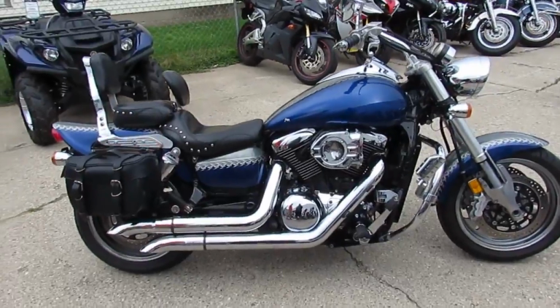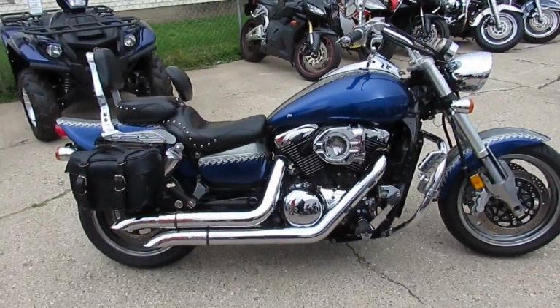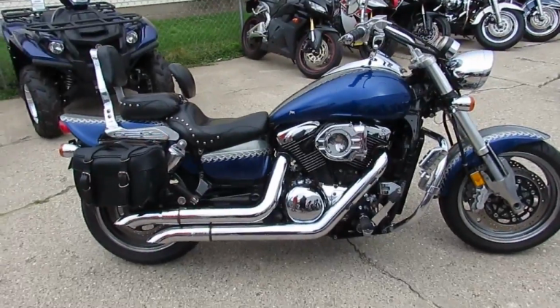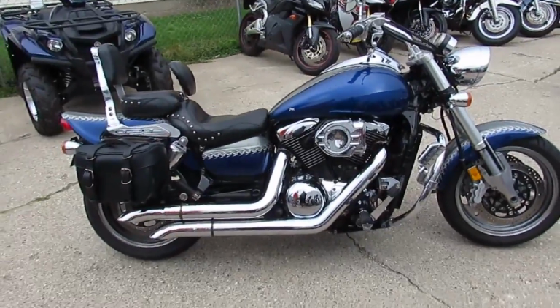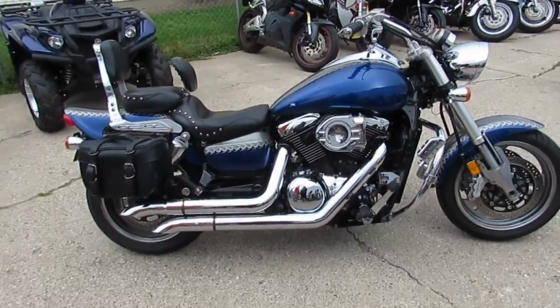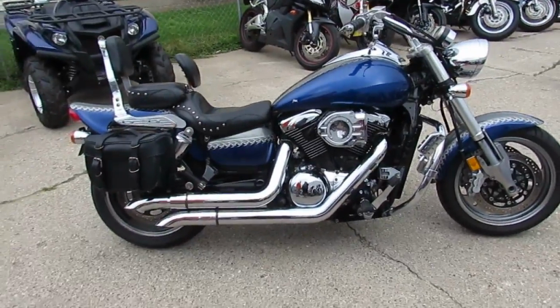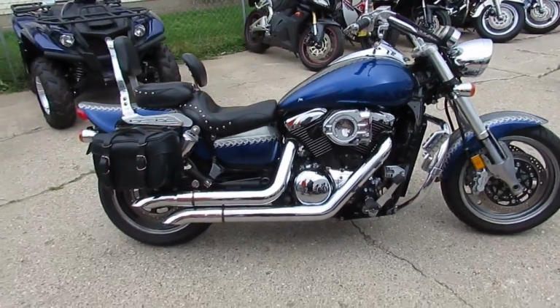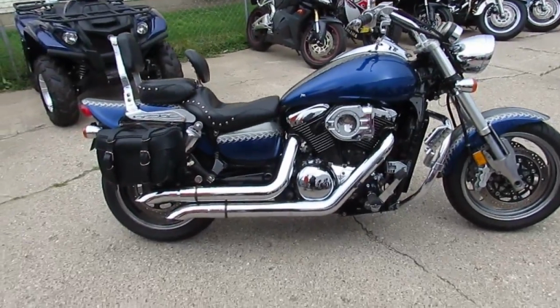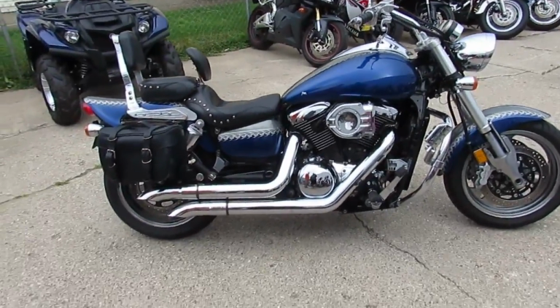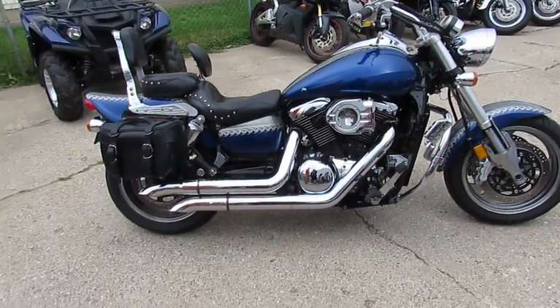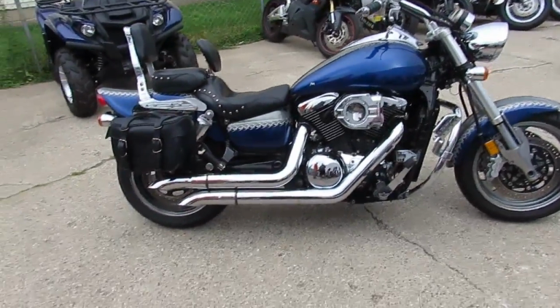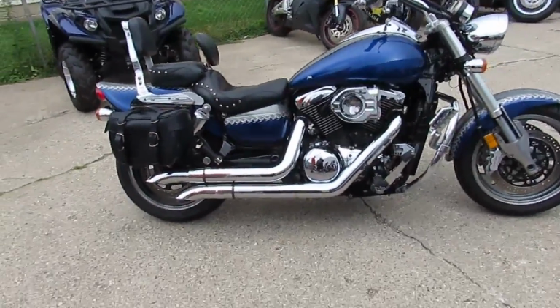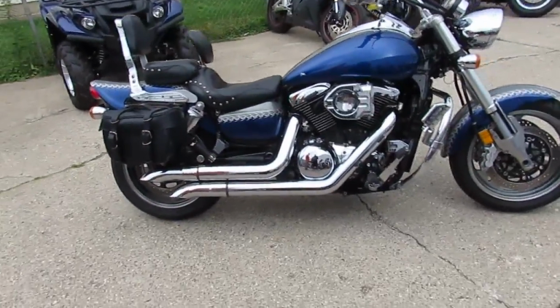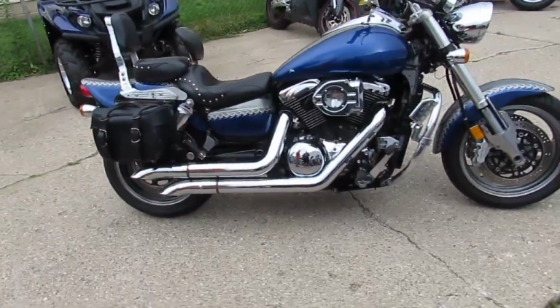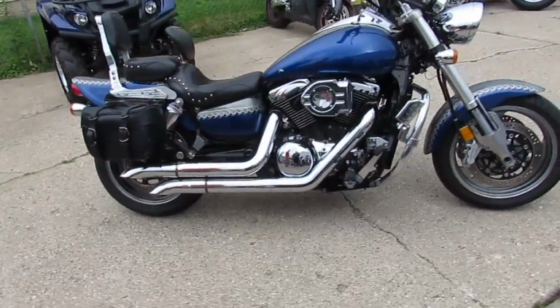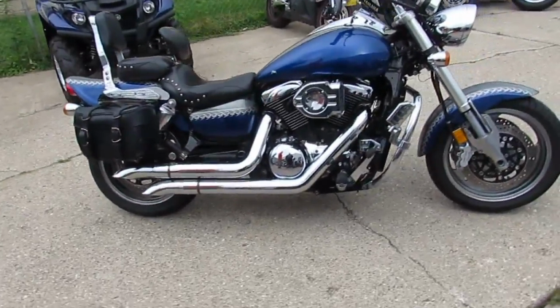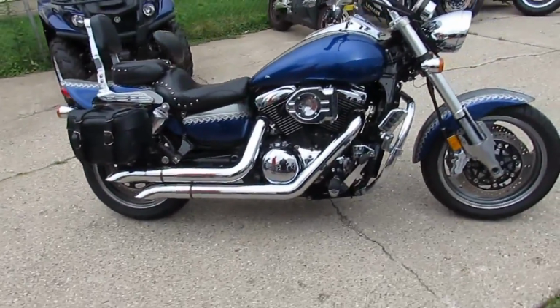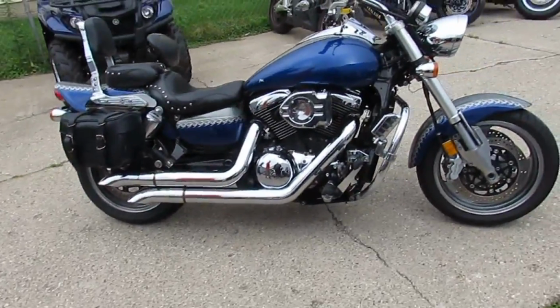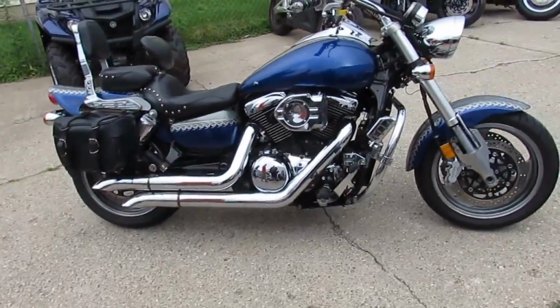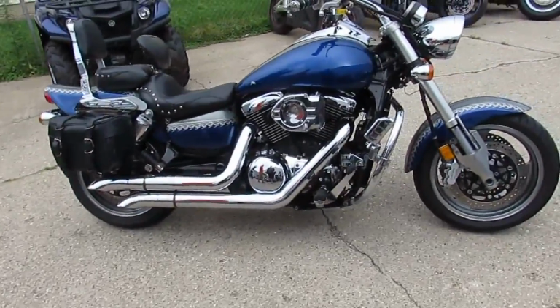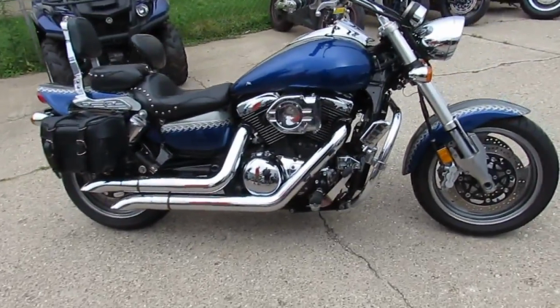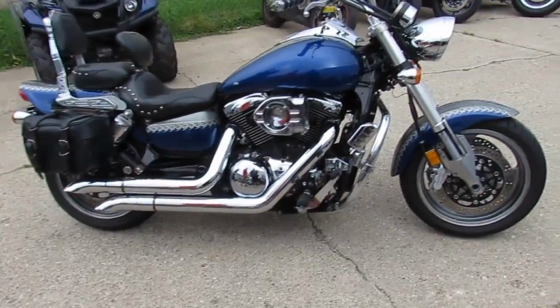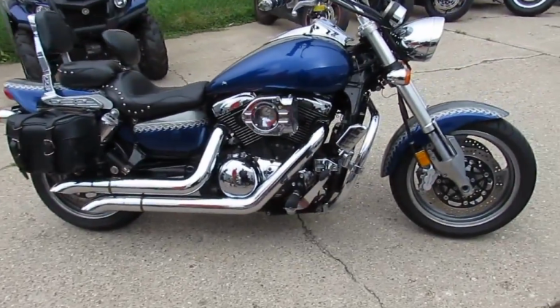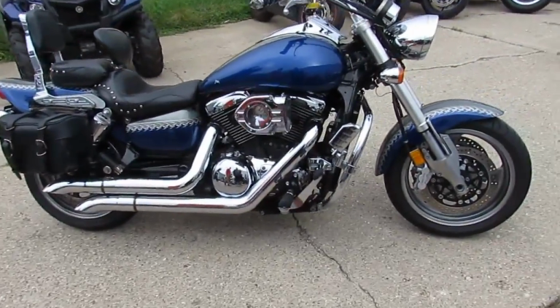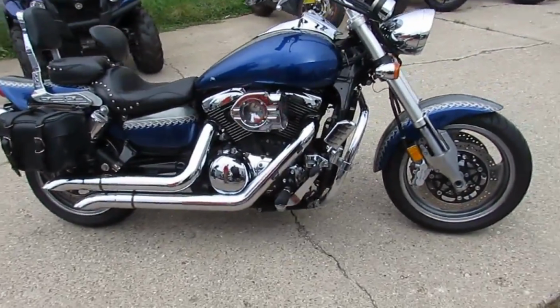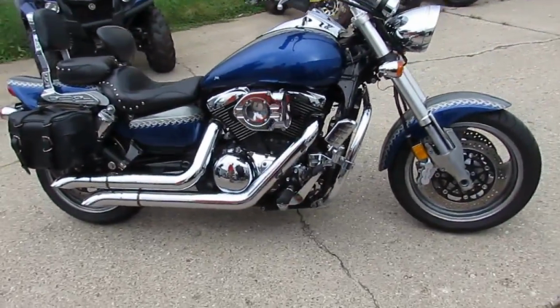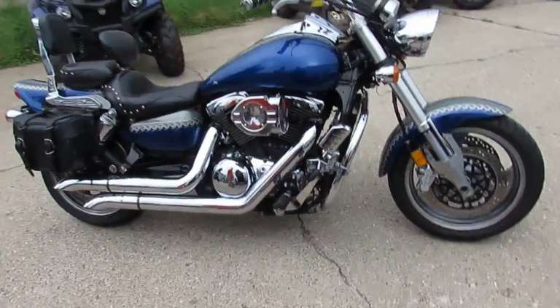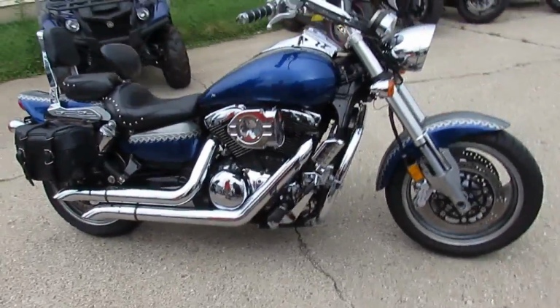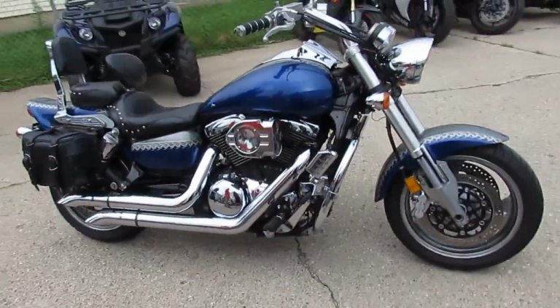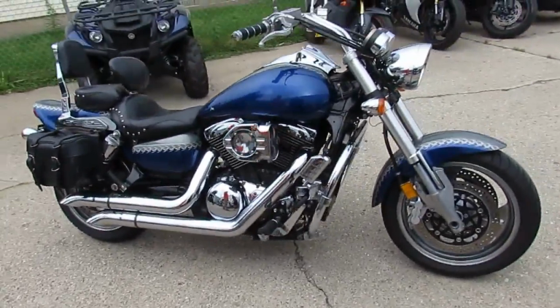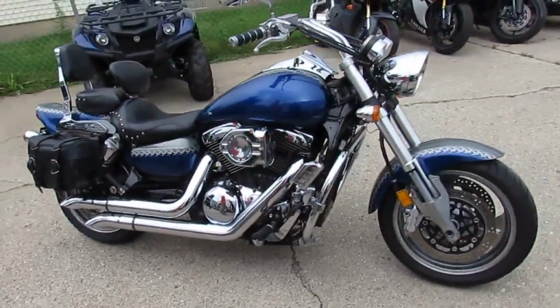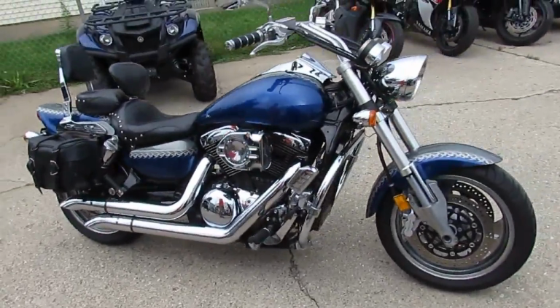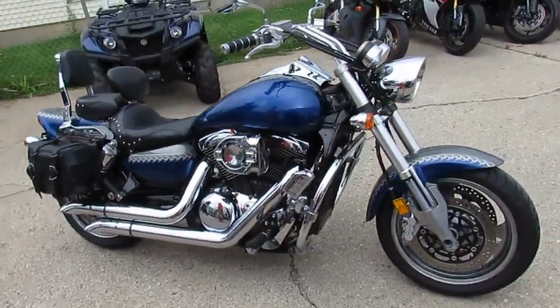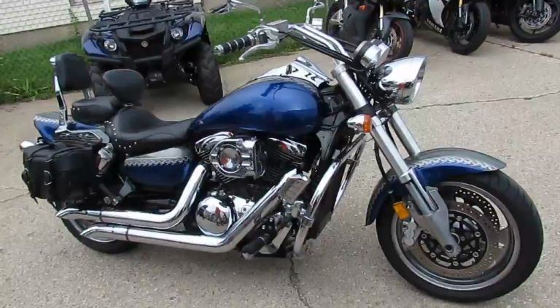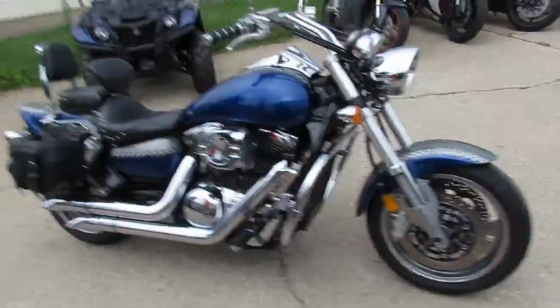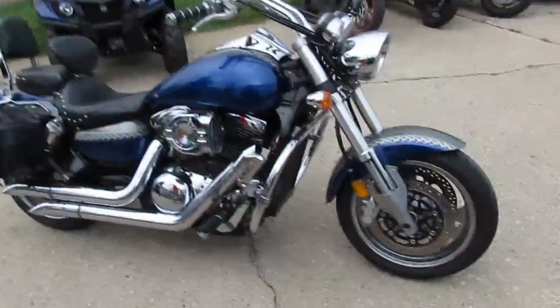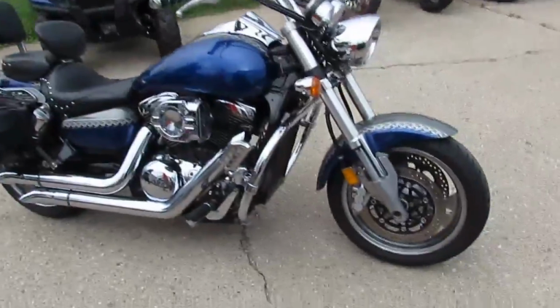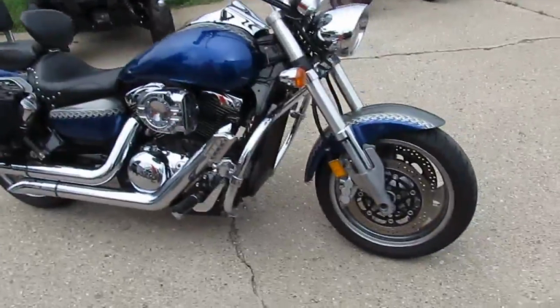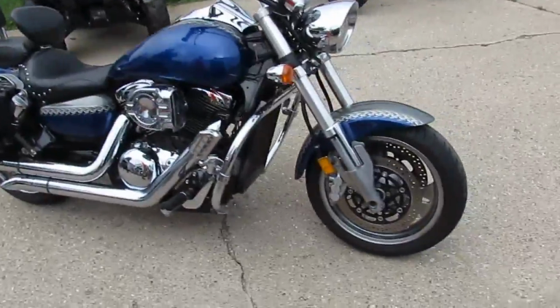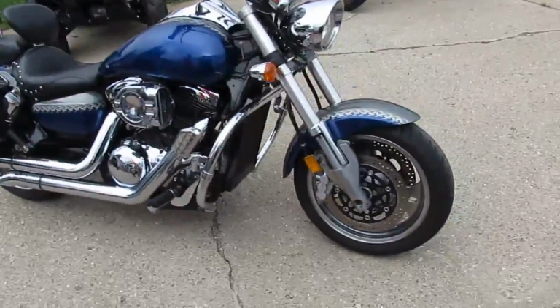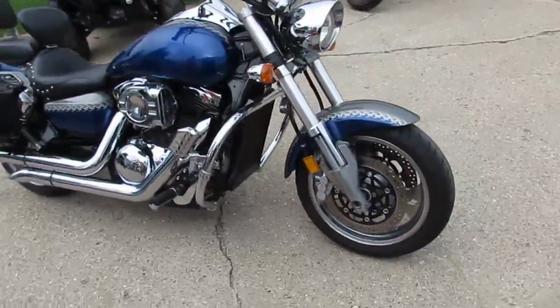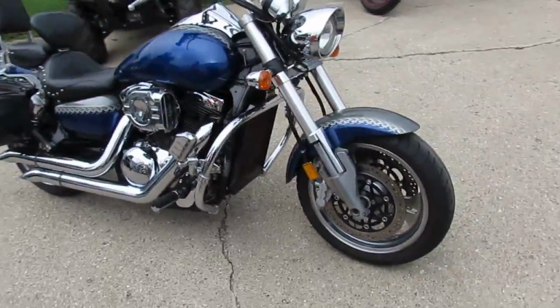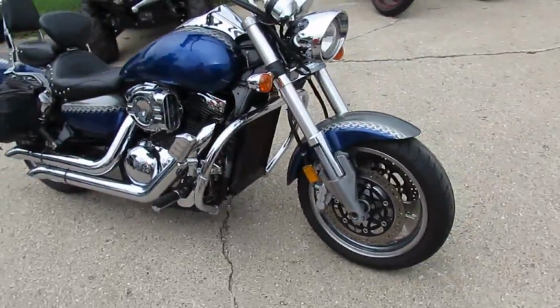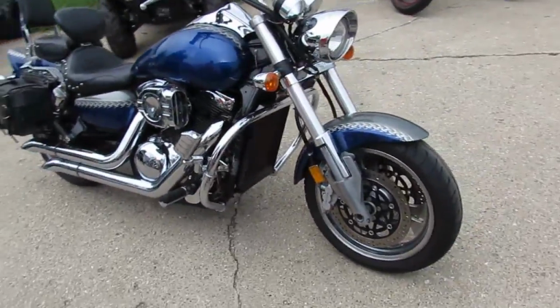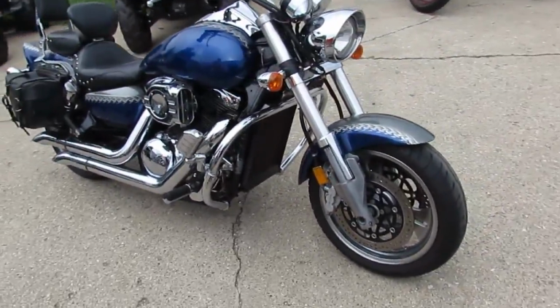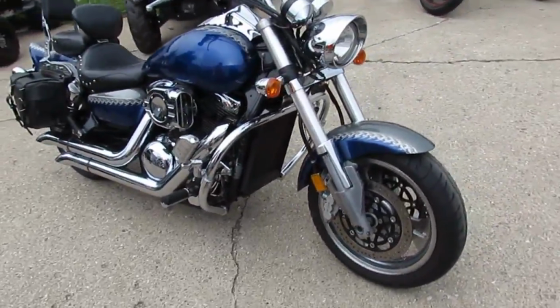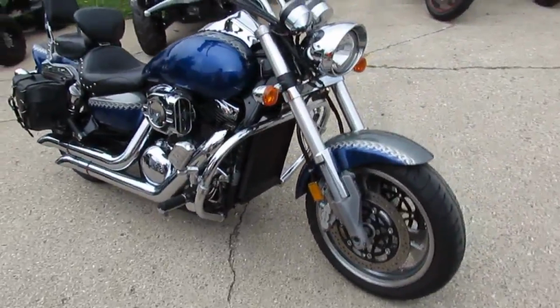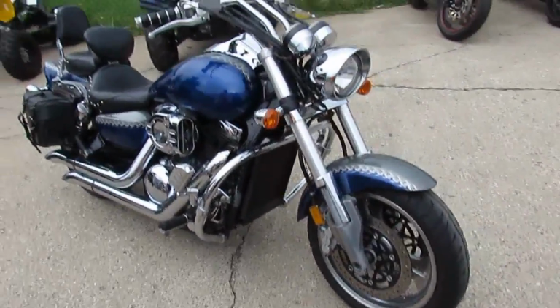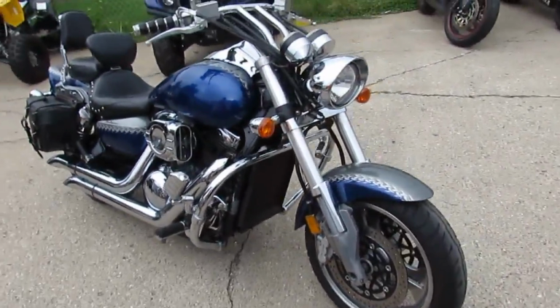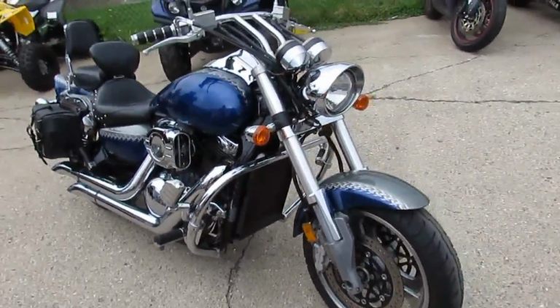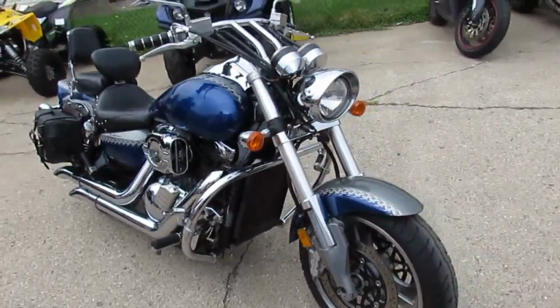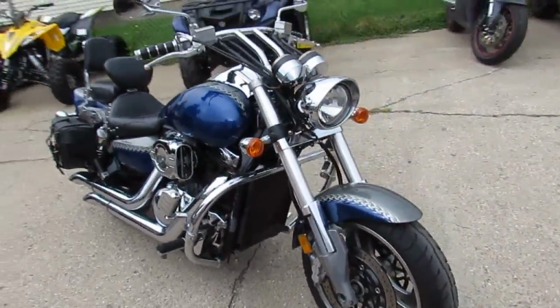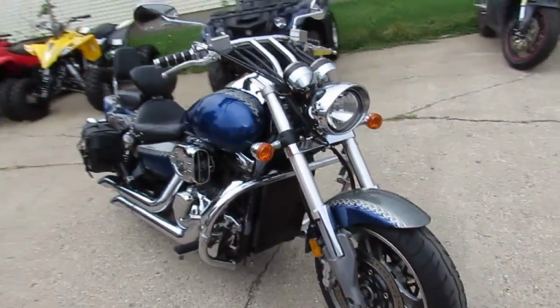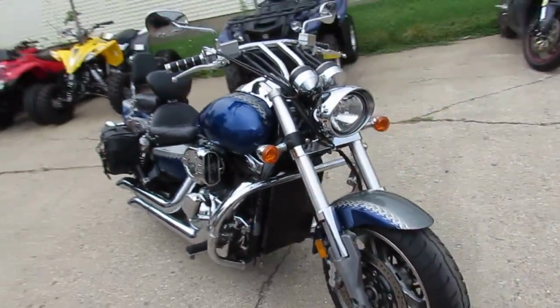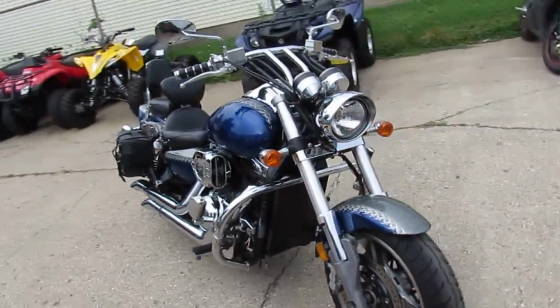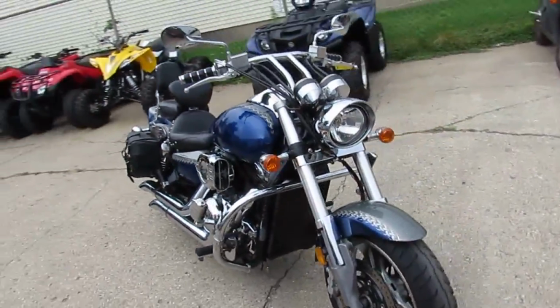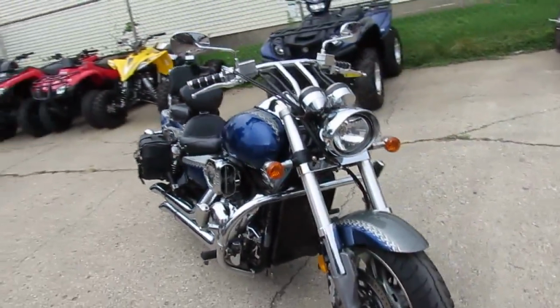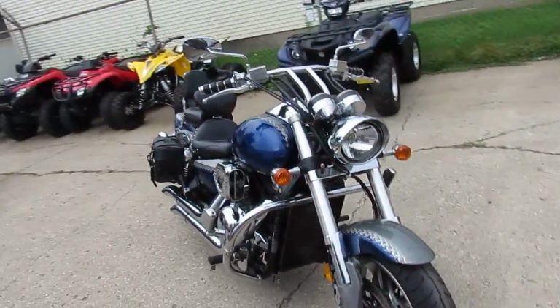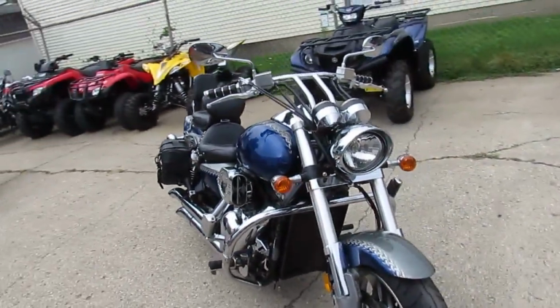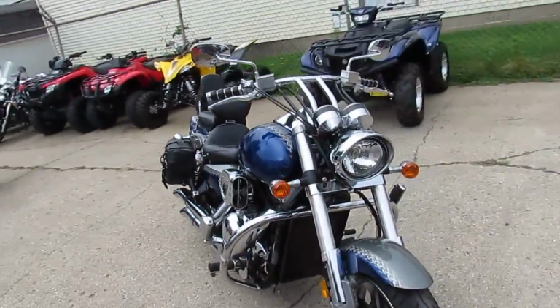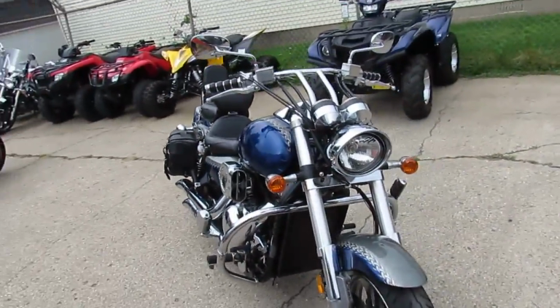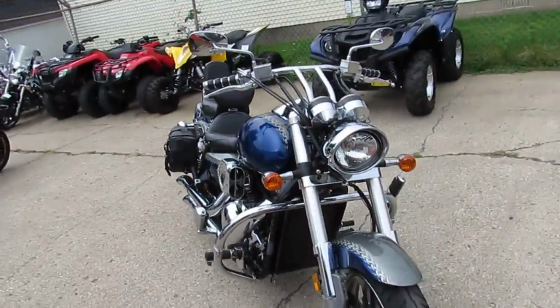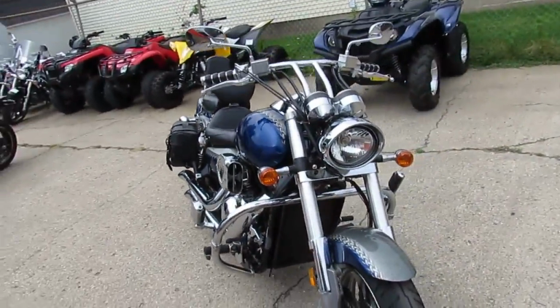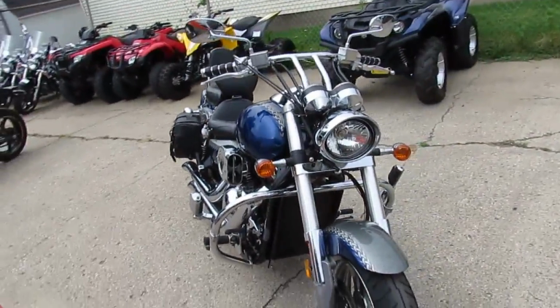Hey guys, anybody looking for a big bore cruiser, we got them here at Approval Power Sports. We got over 450 used bikes in our showroom. We got guaranteed financing.